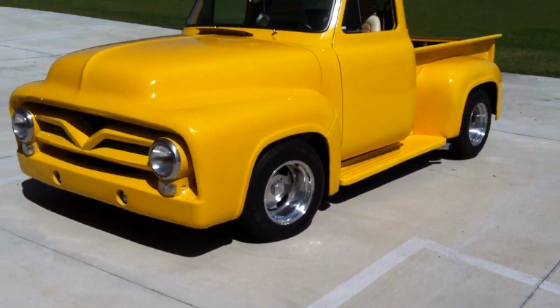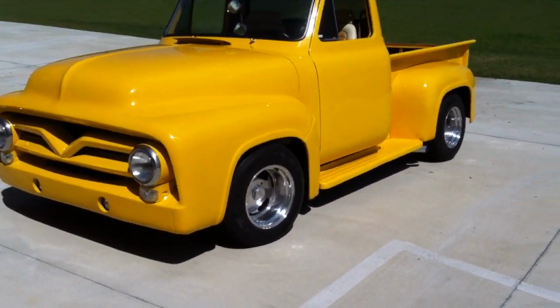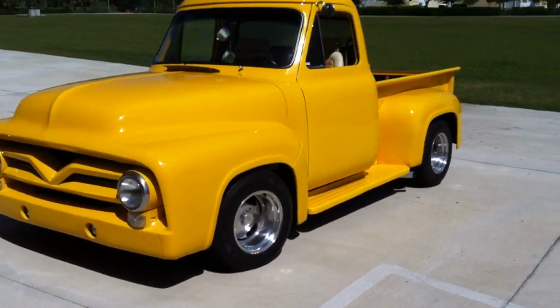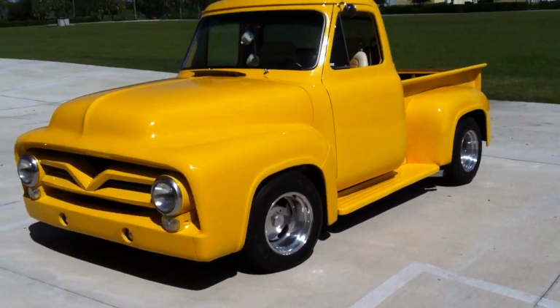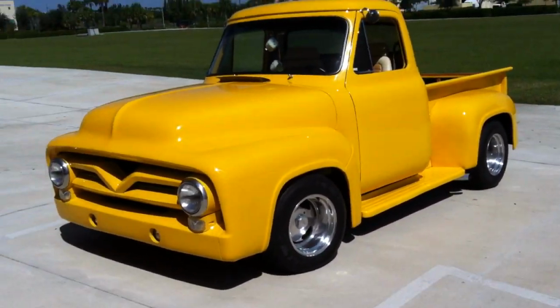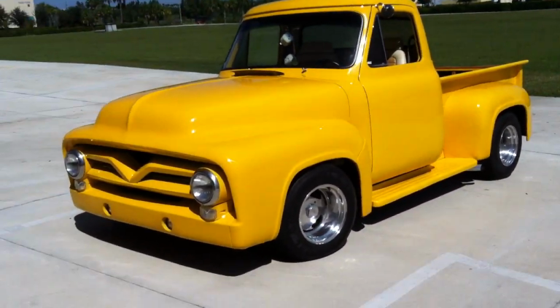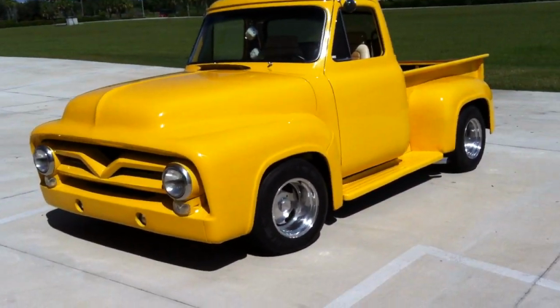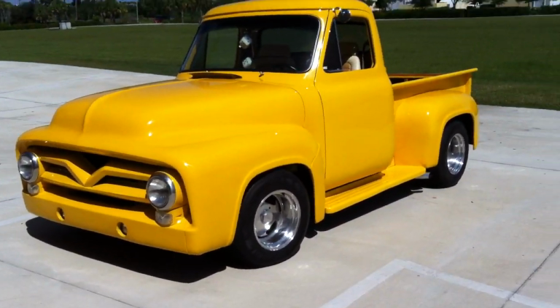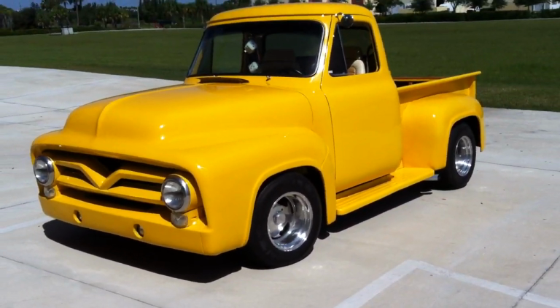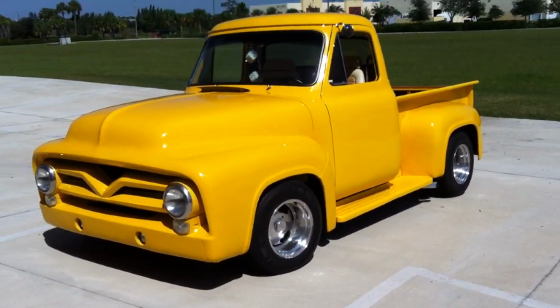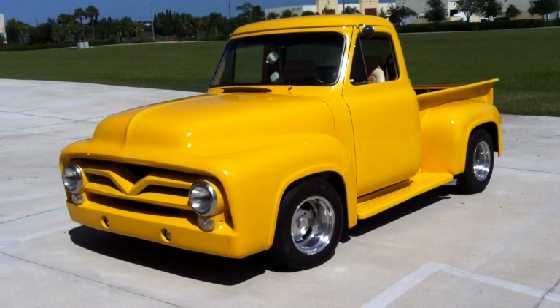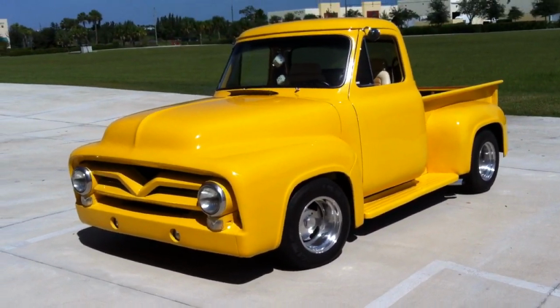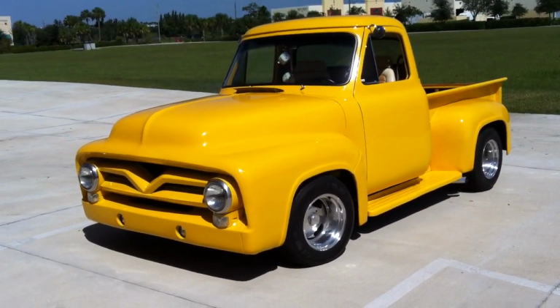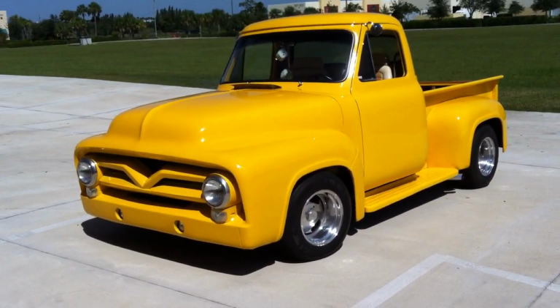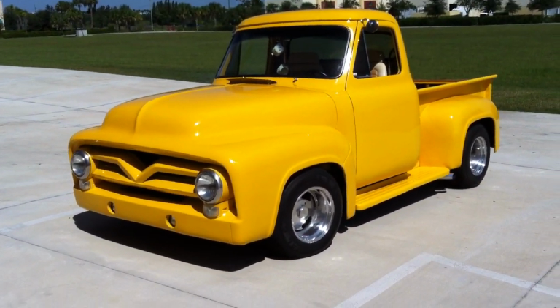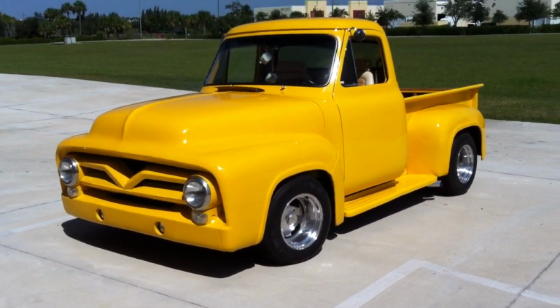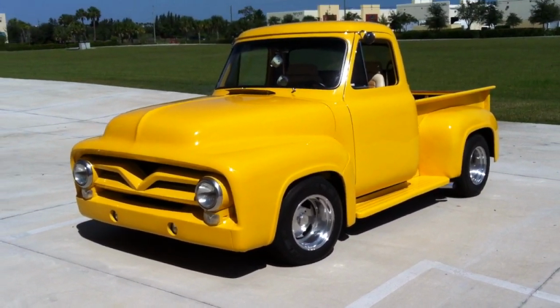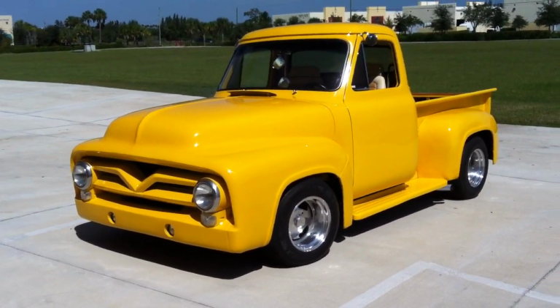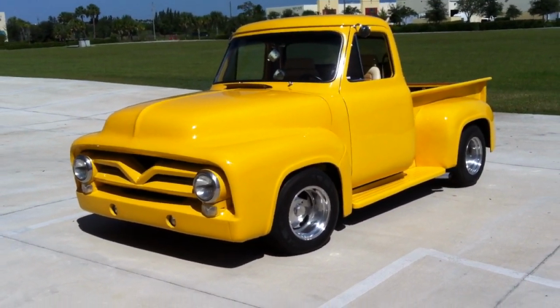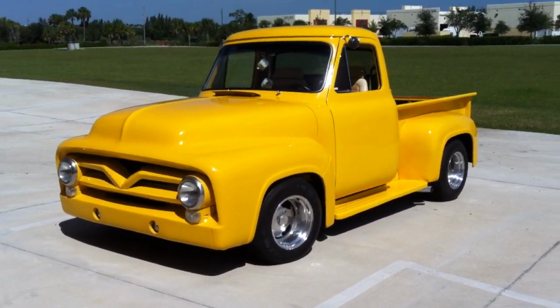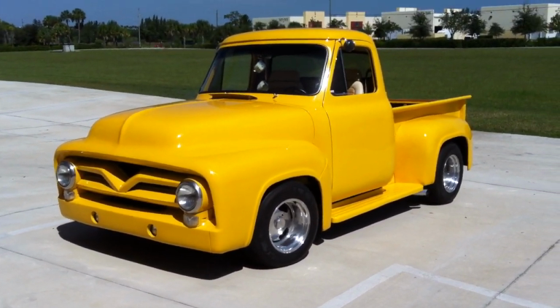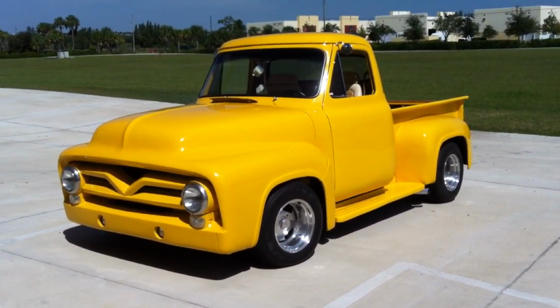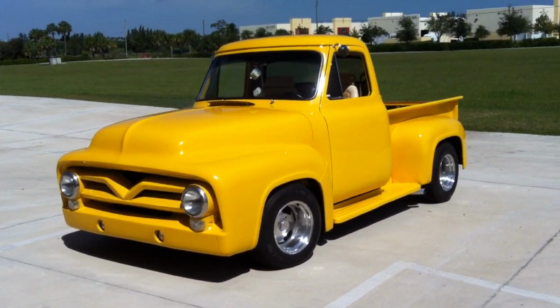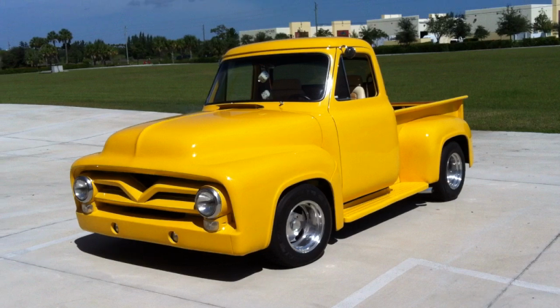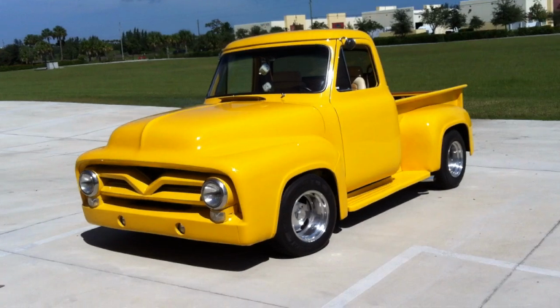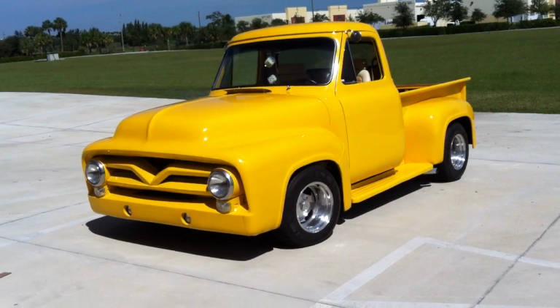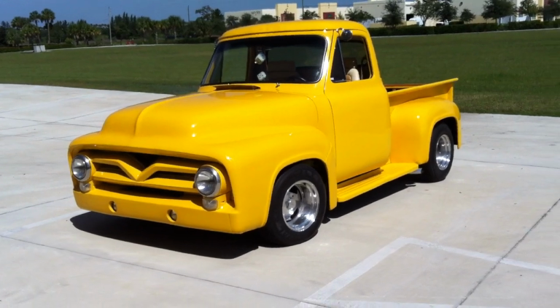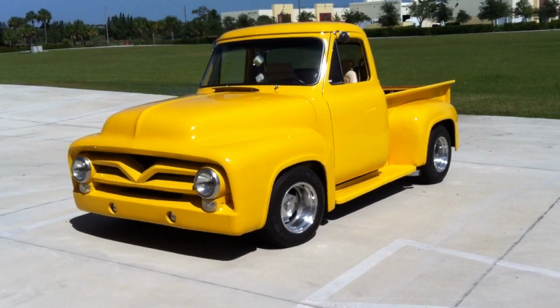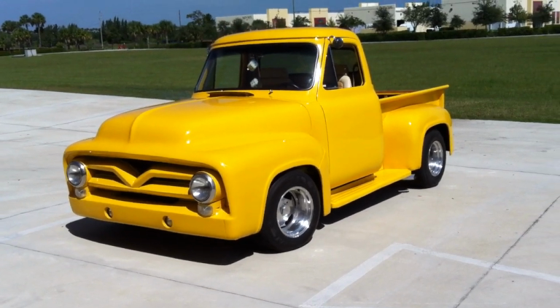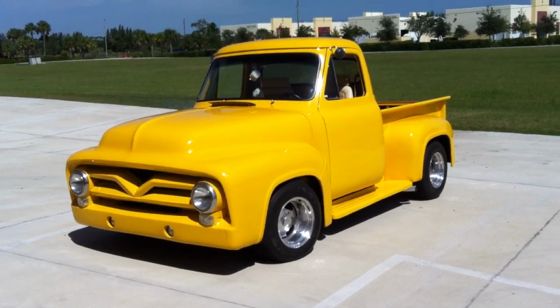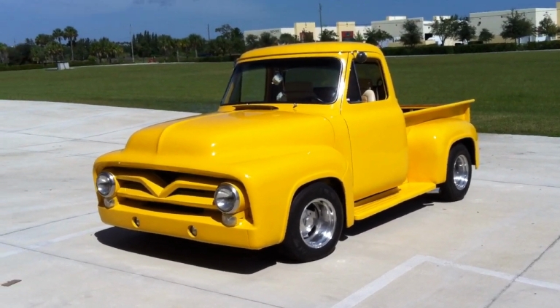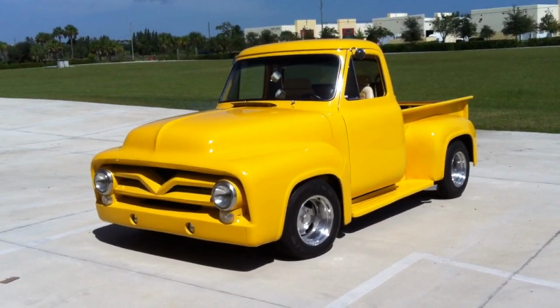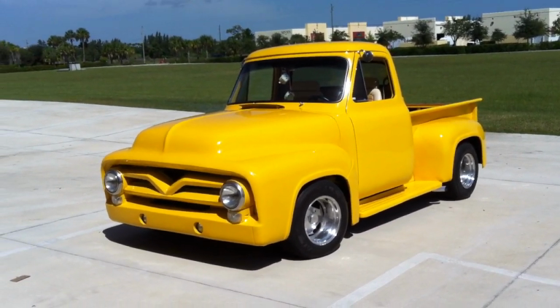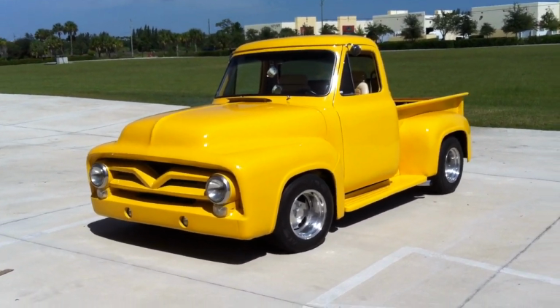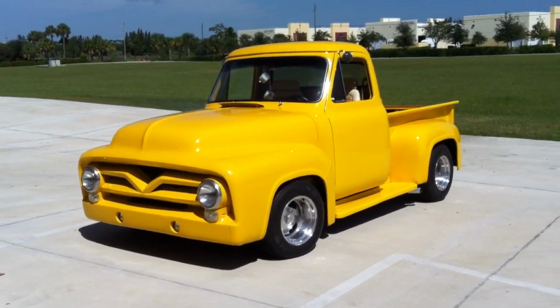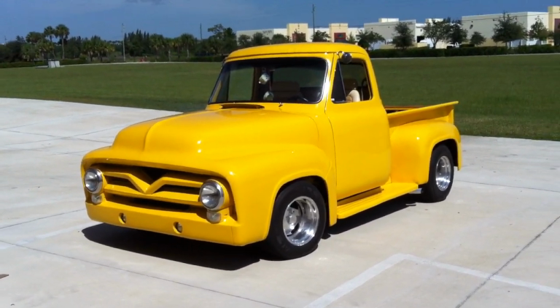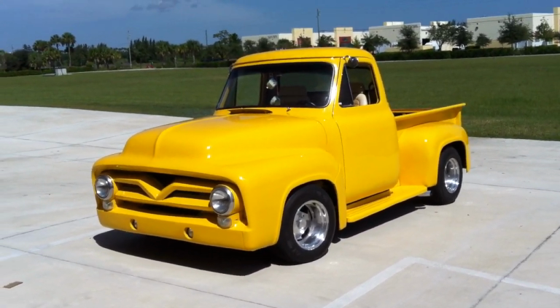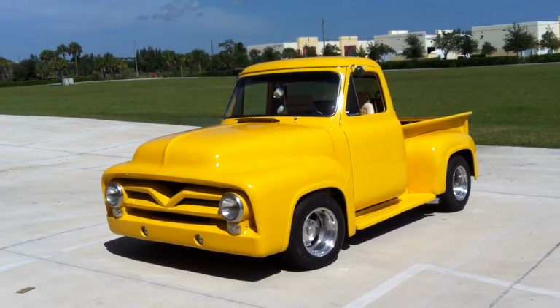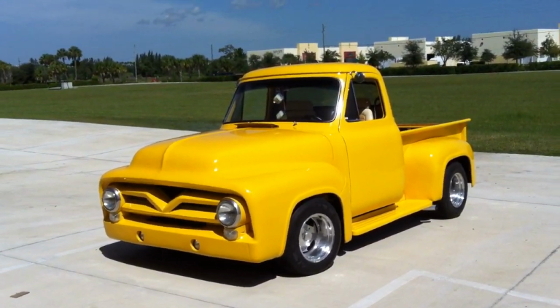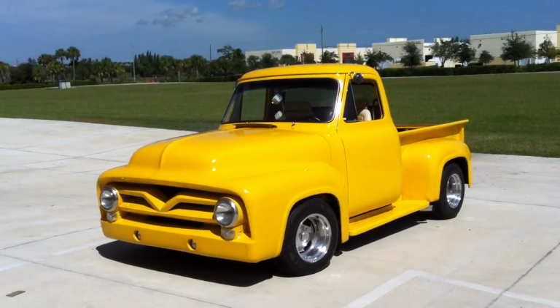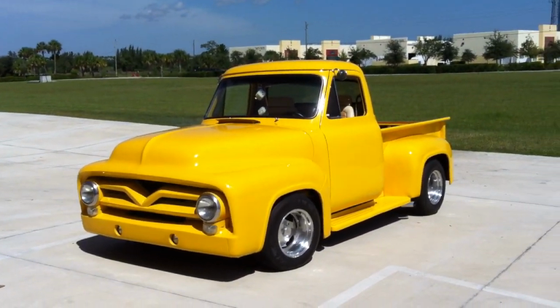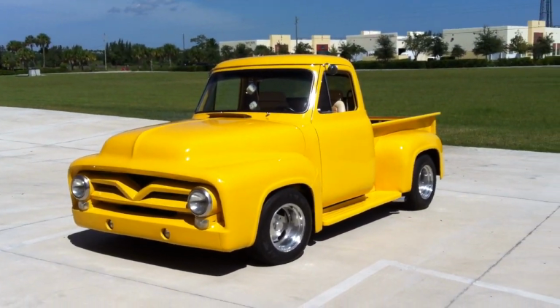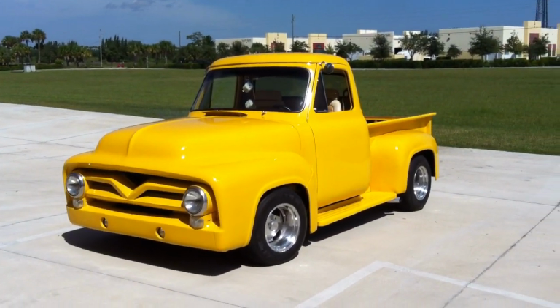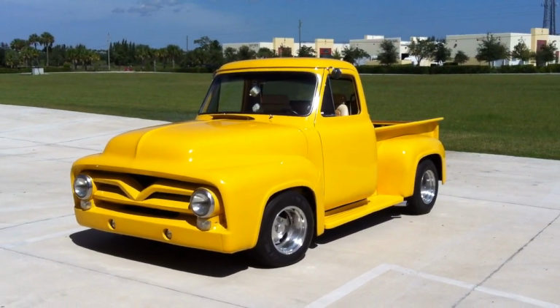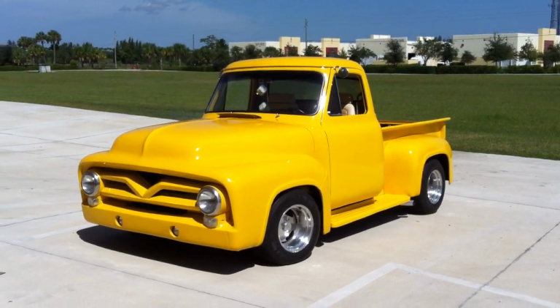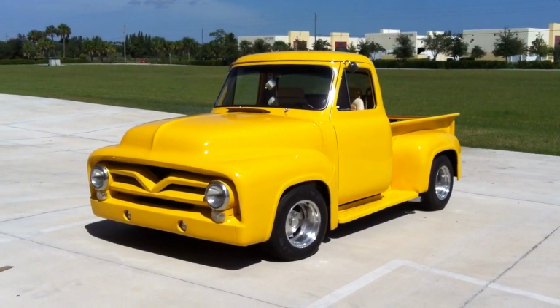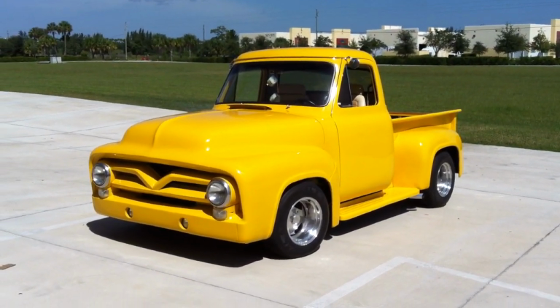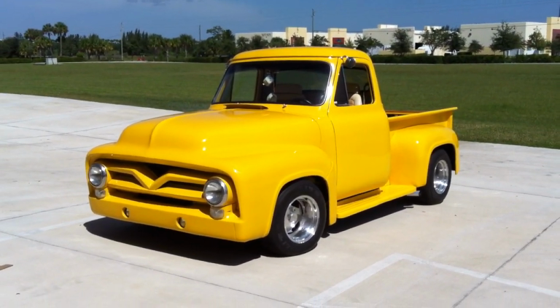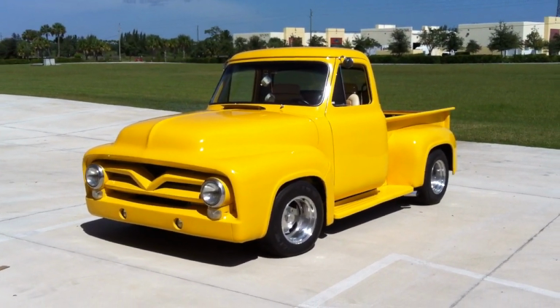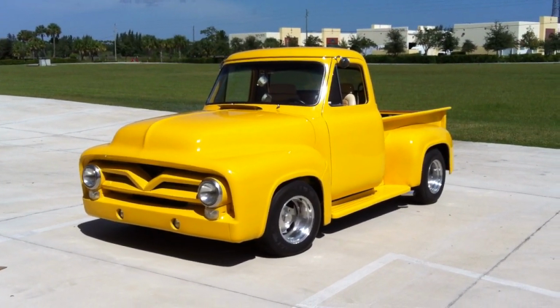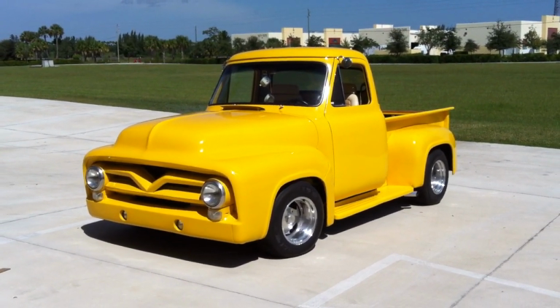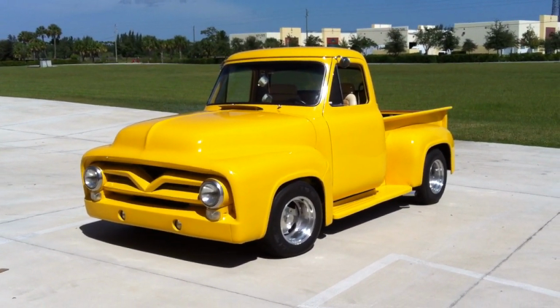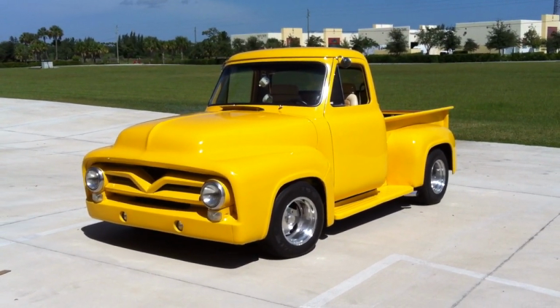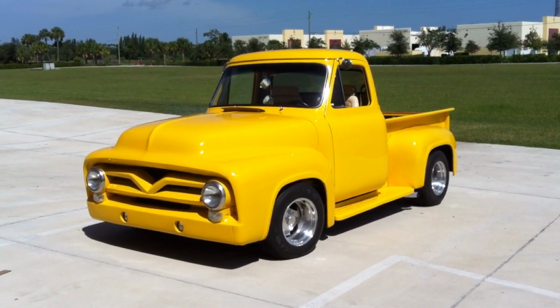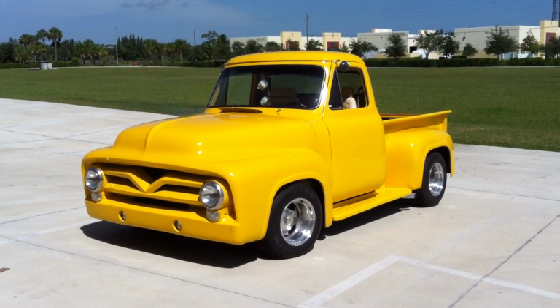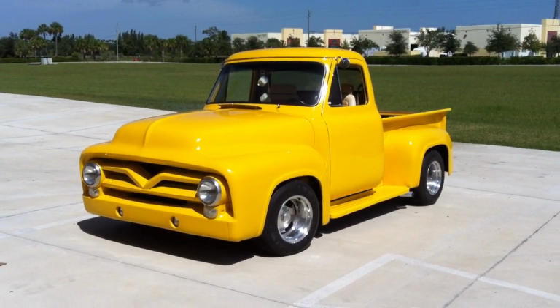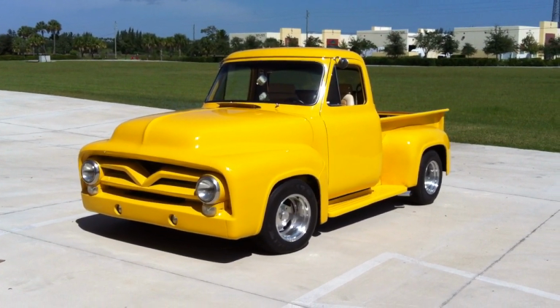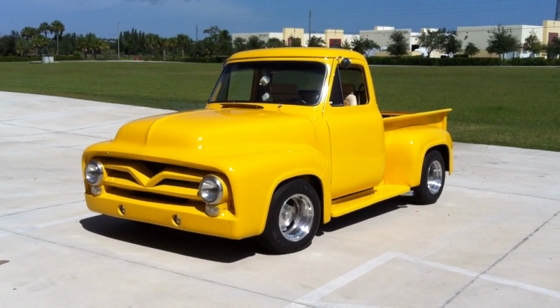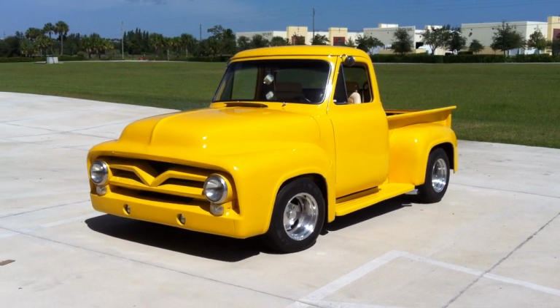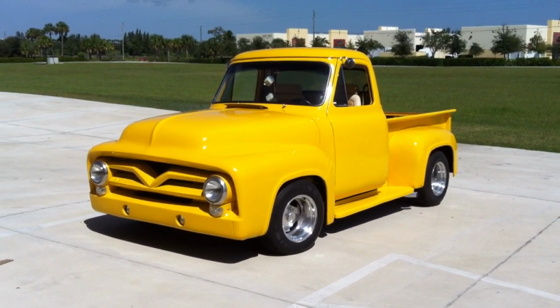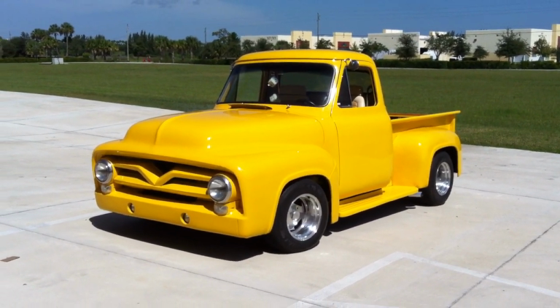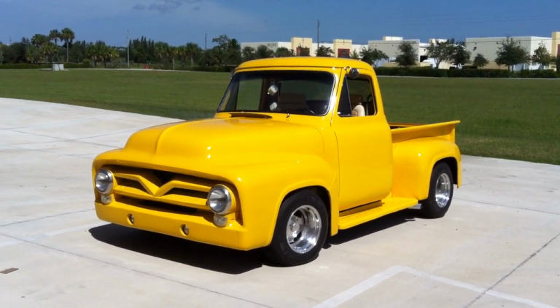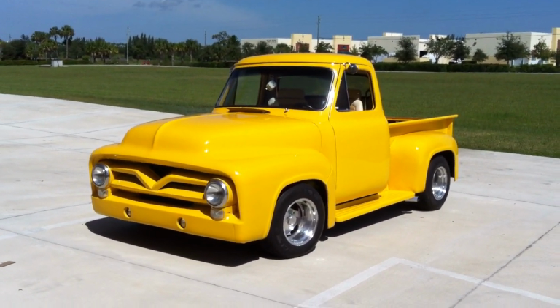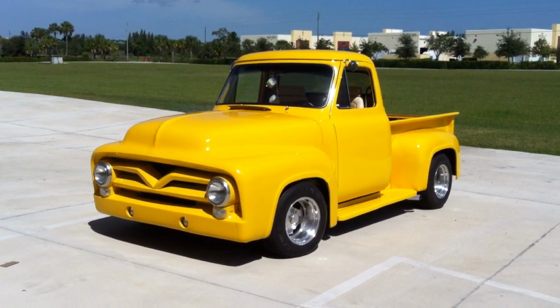When we're done, we'll put all the pictures up on autogeekonline.net — that's our discussion forum. So check it out.